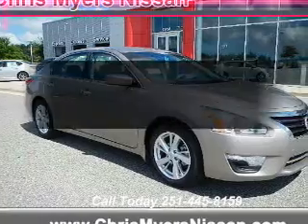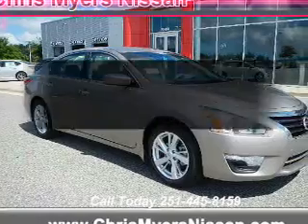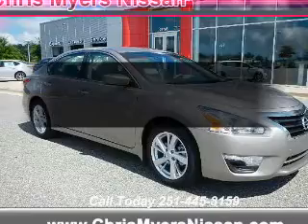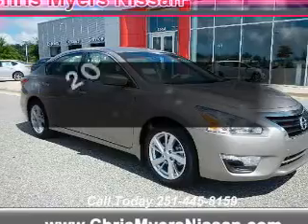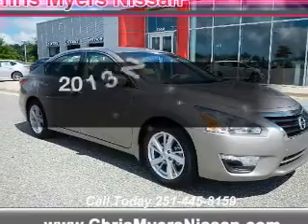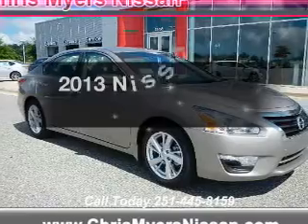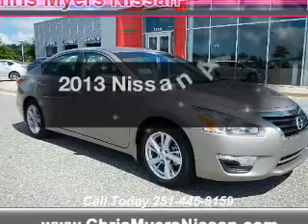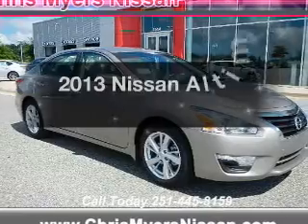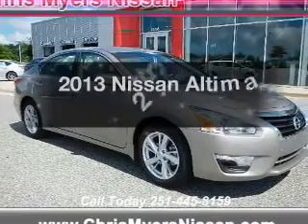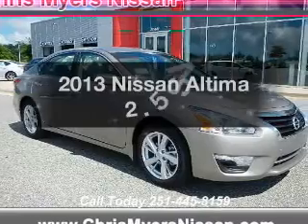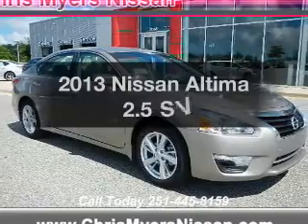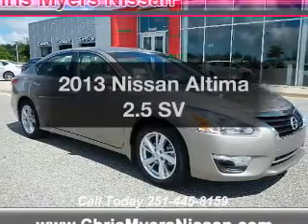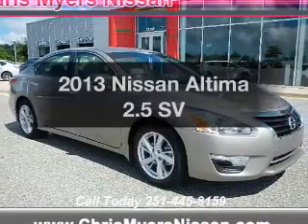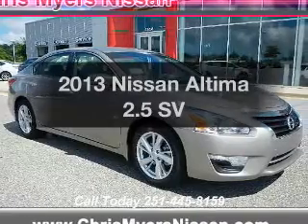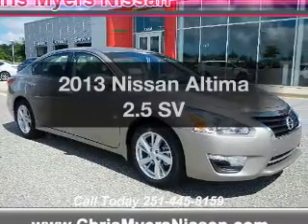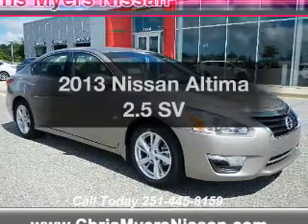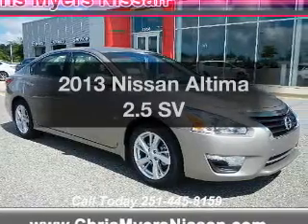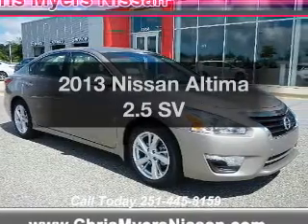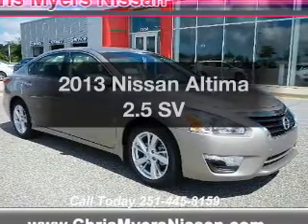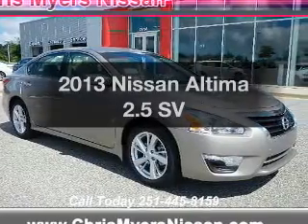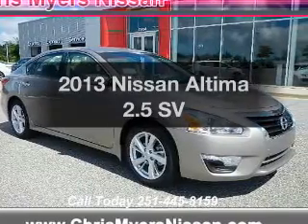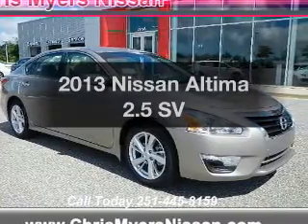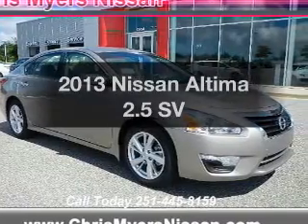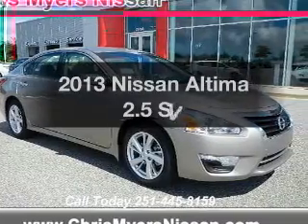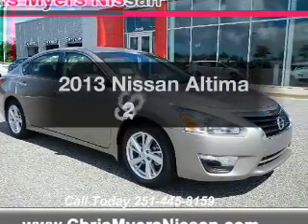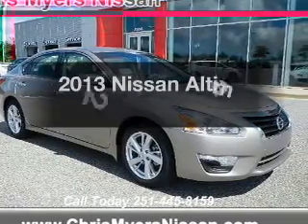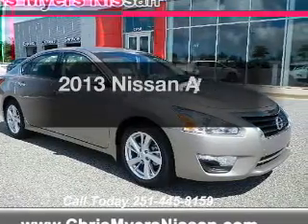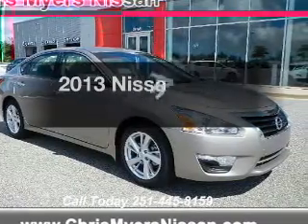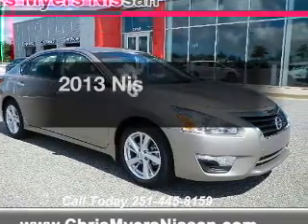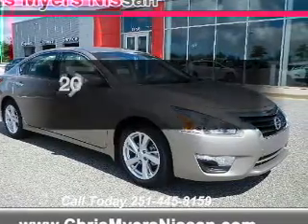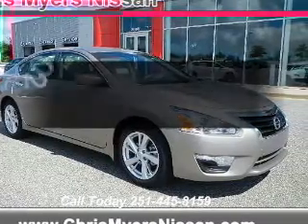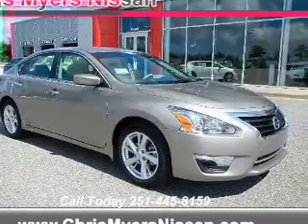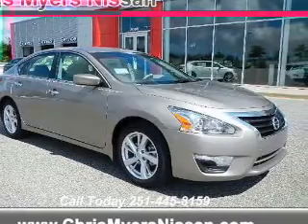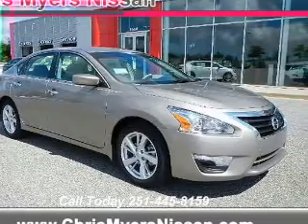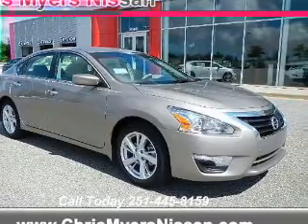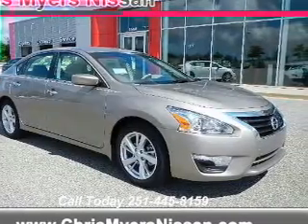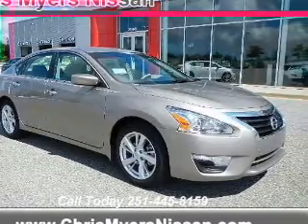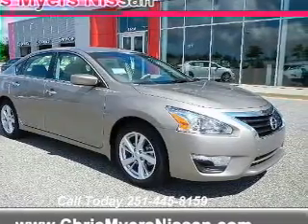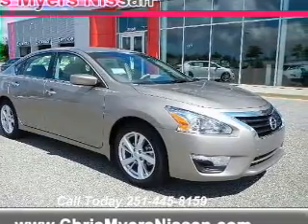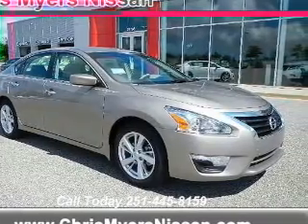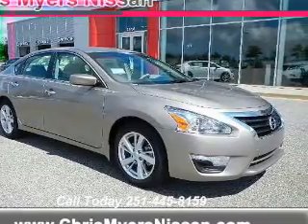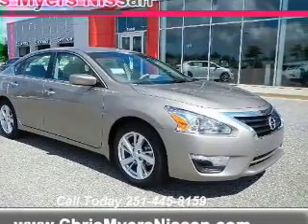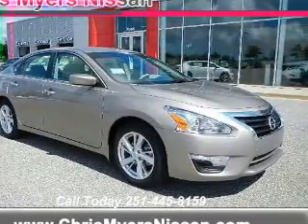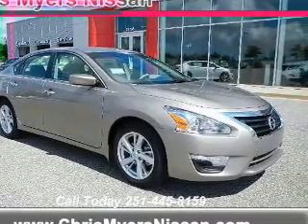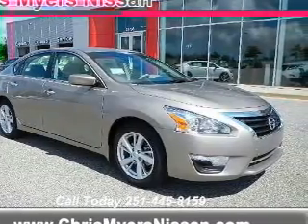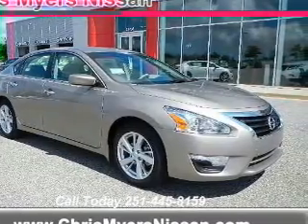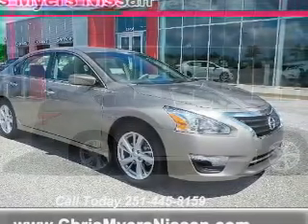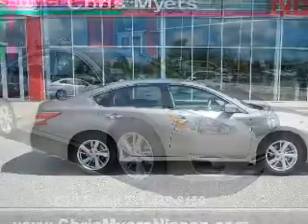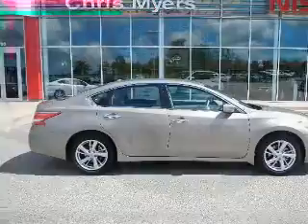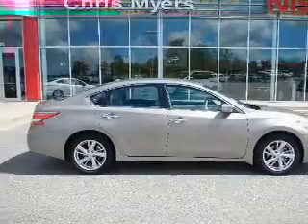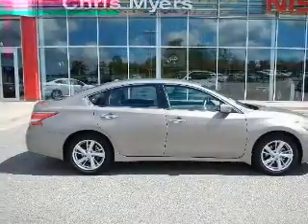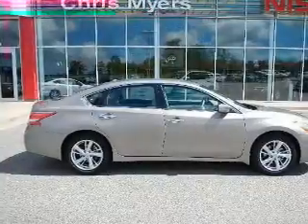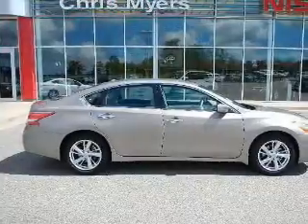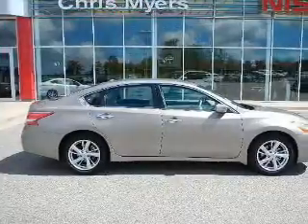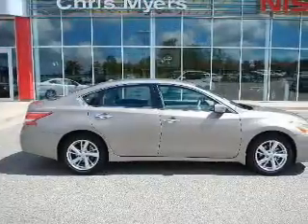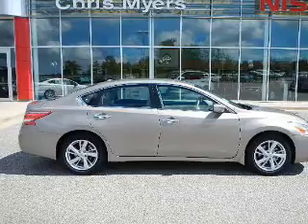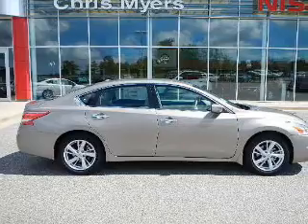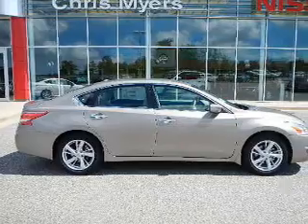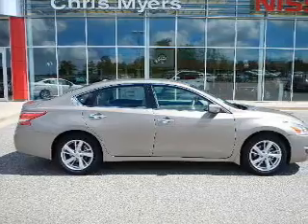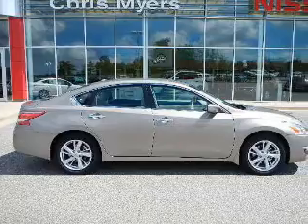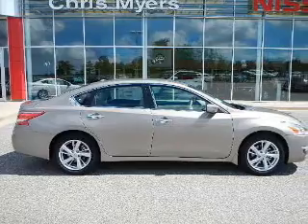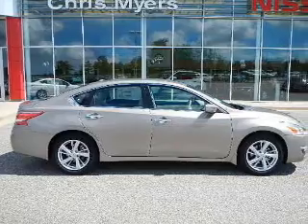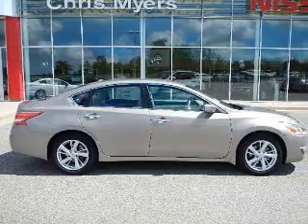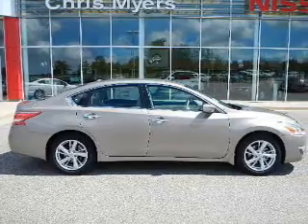Presenting the 2013 Nissan Altima. Everything you need under one roof with this great vehicle.